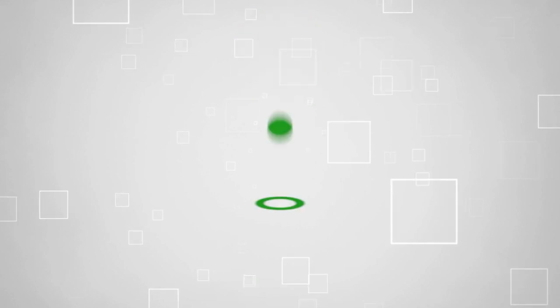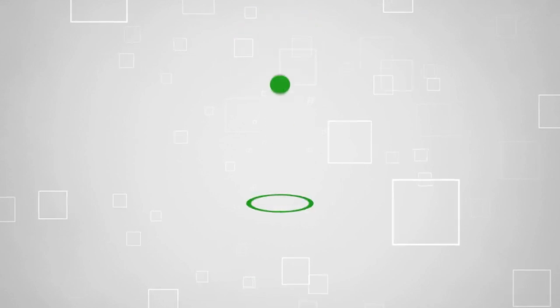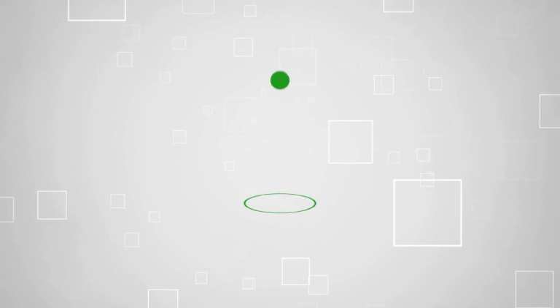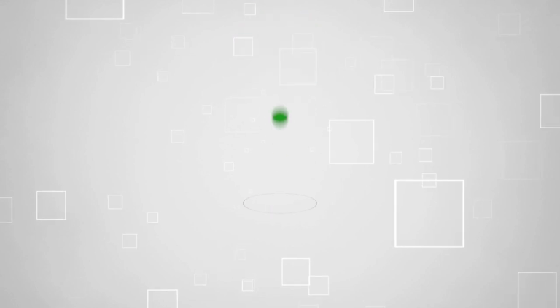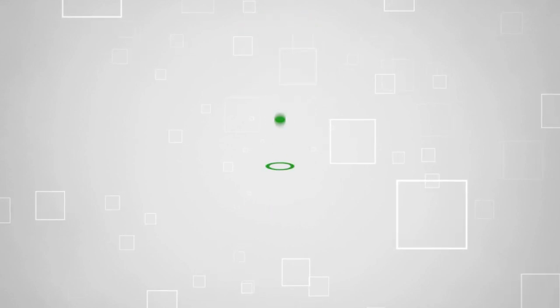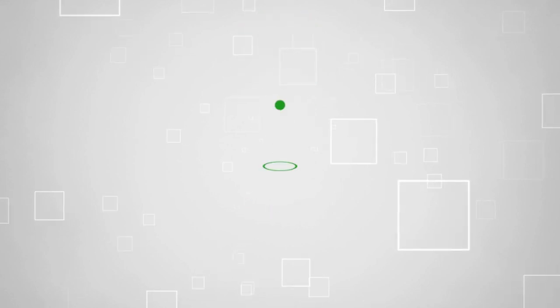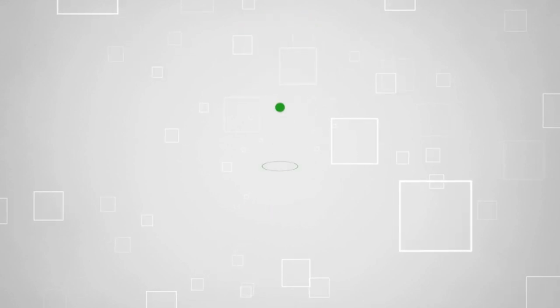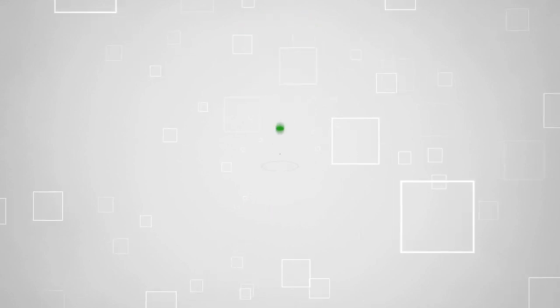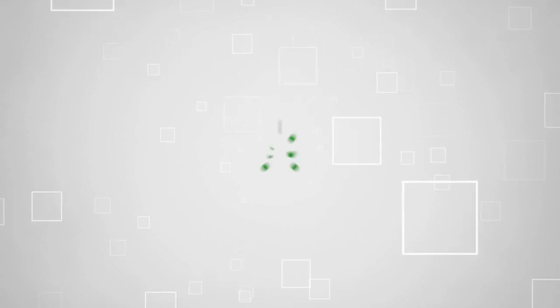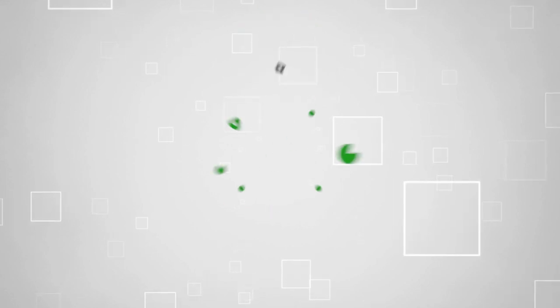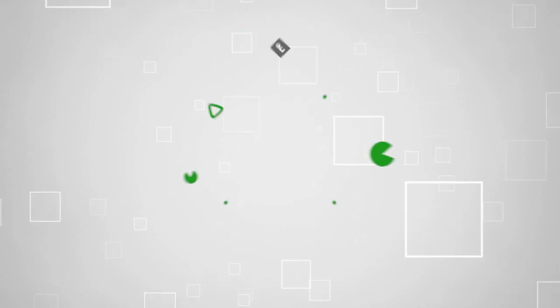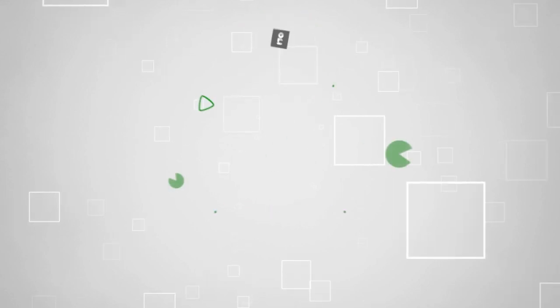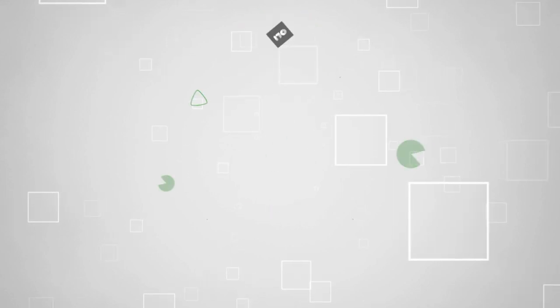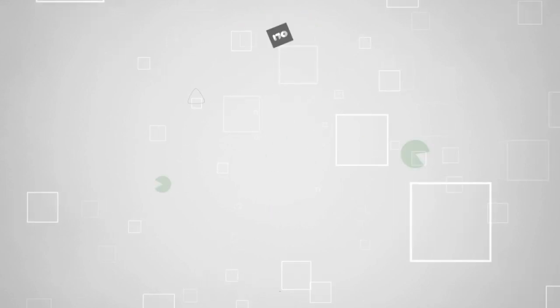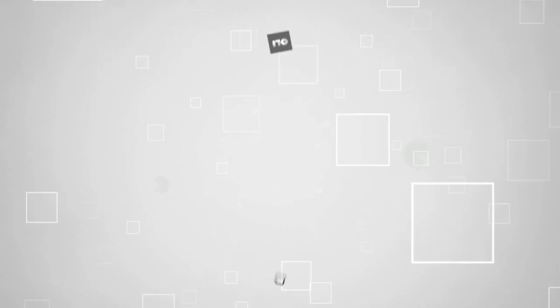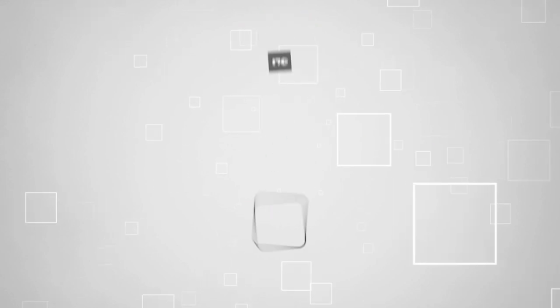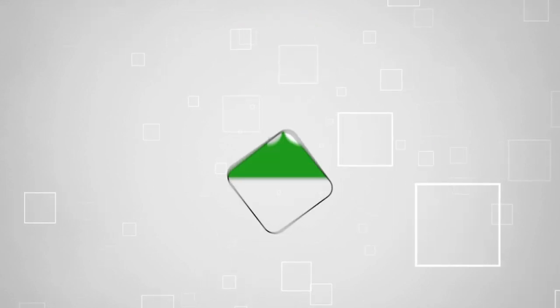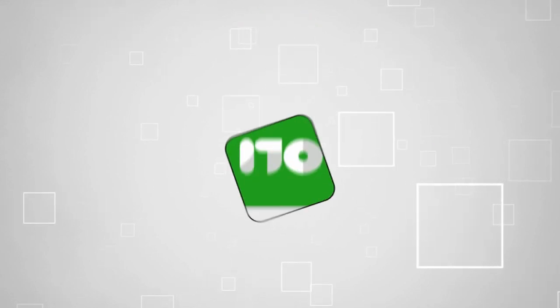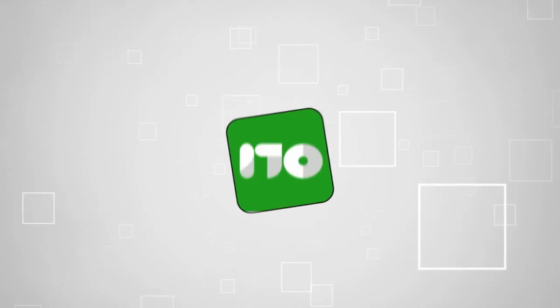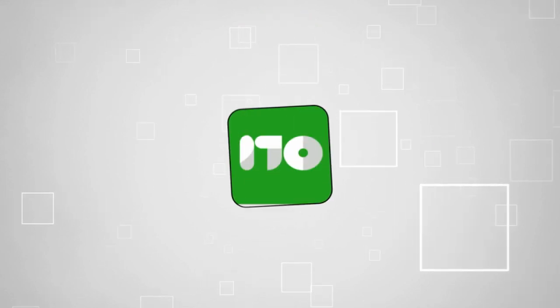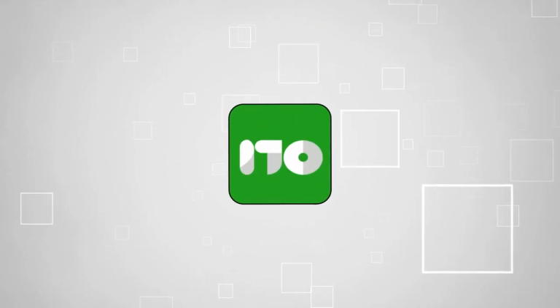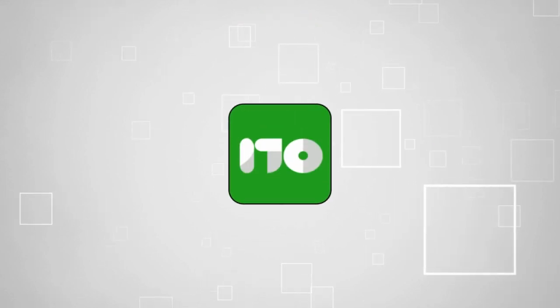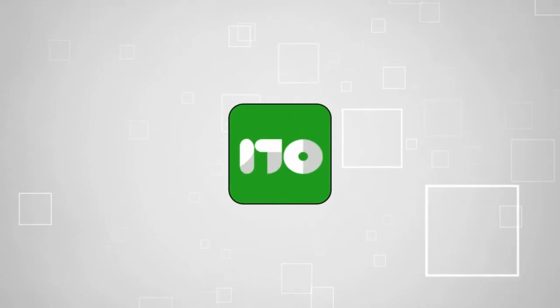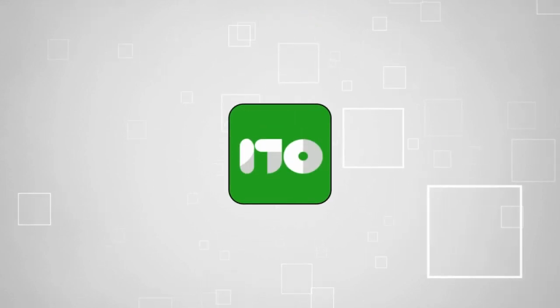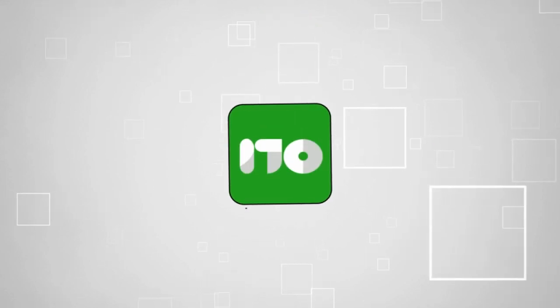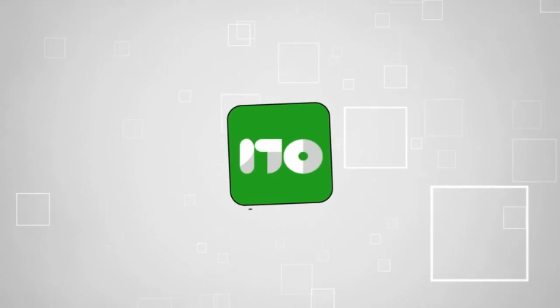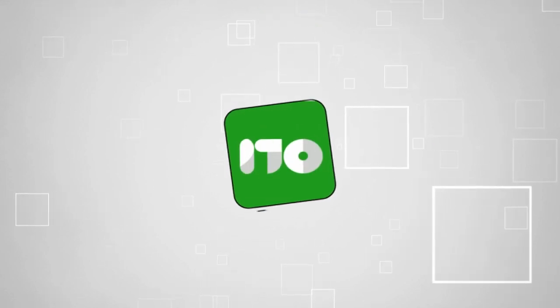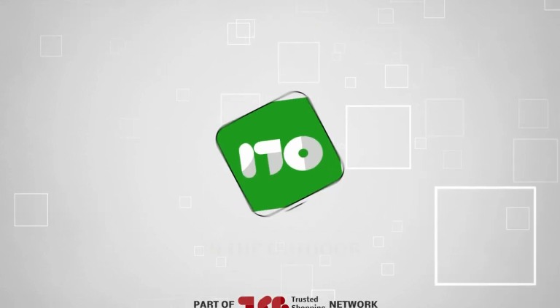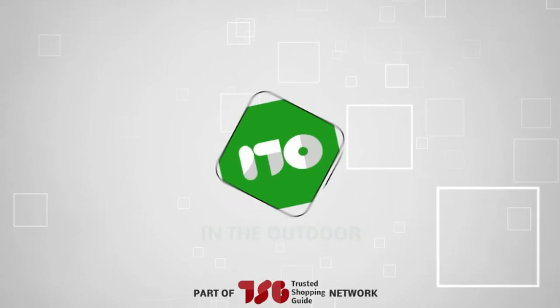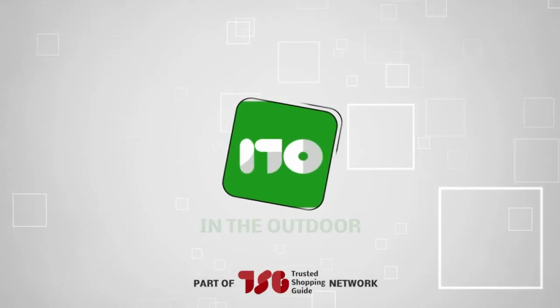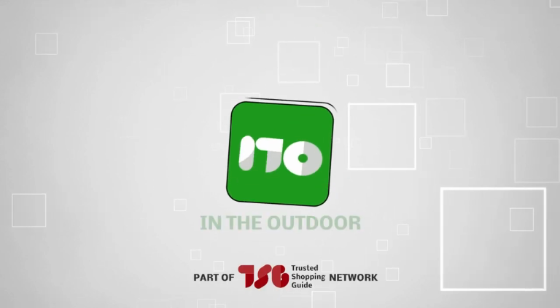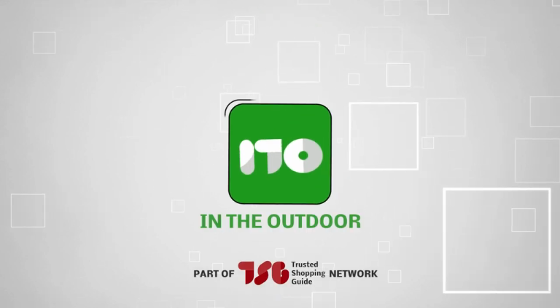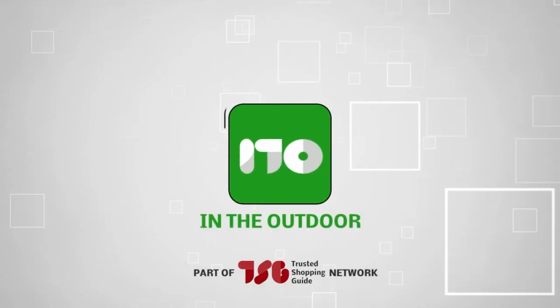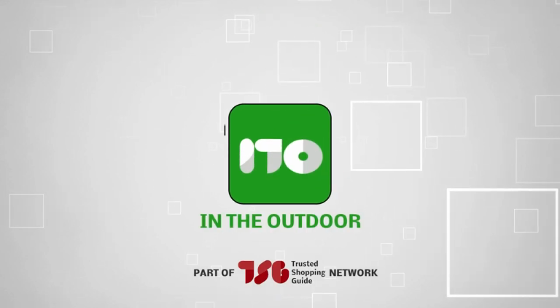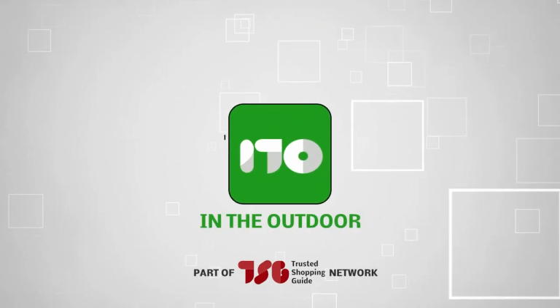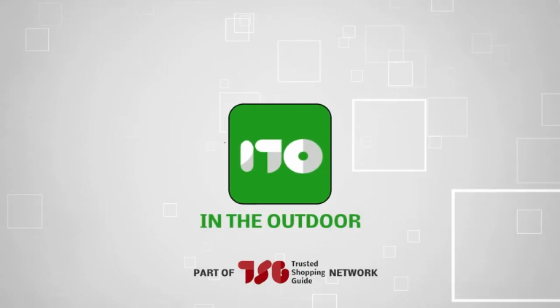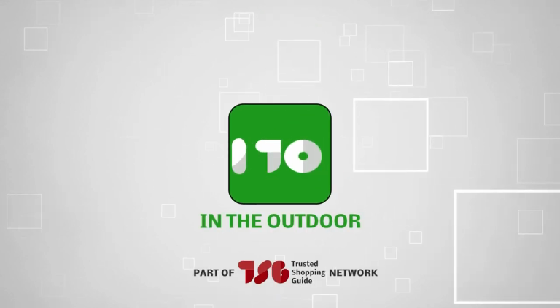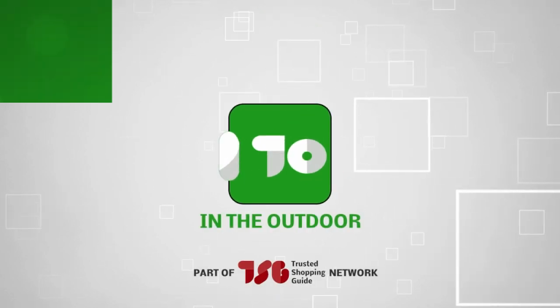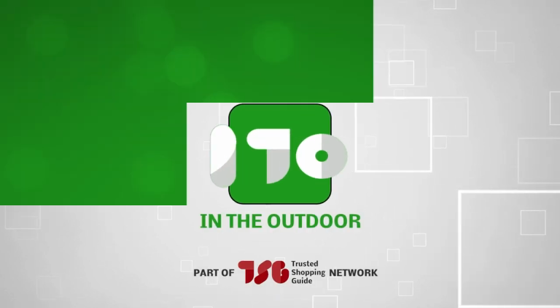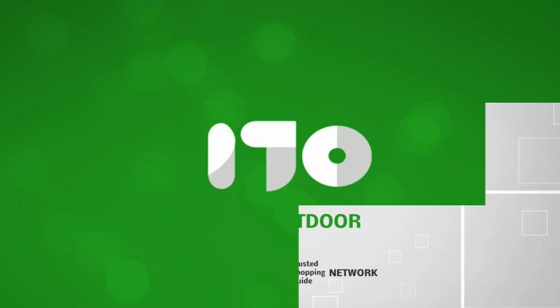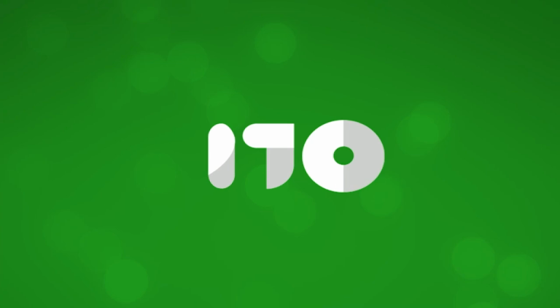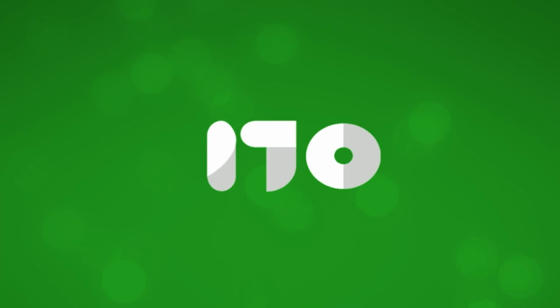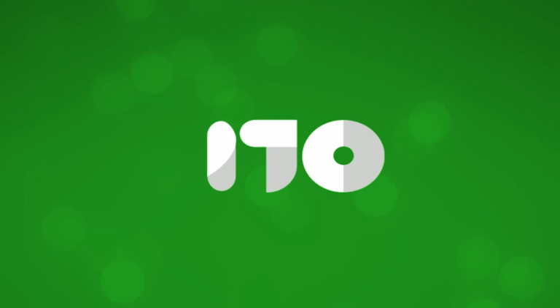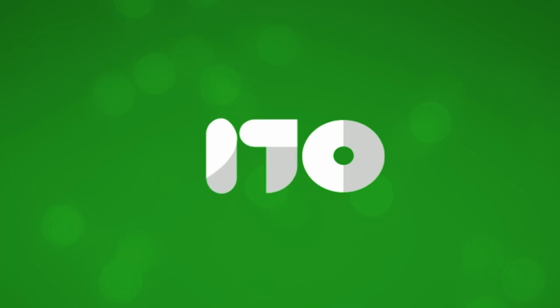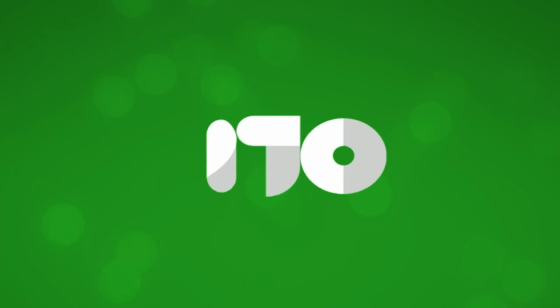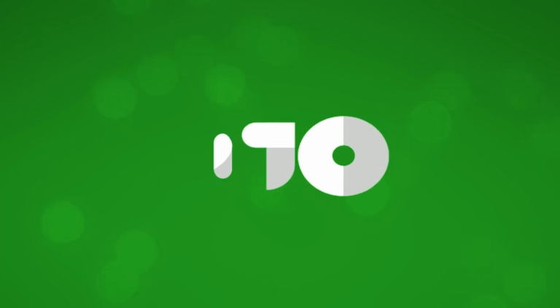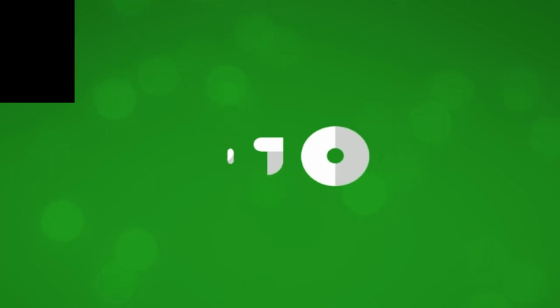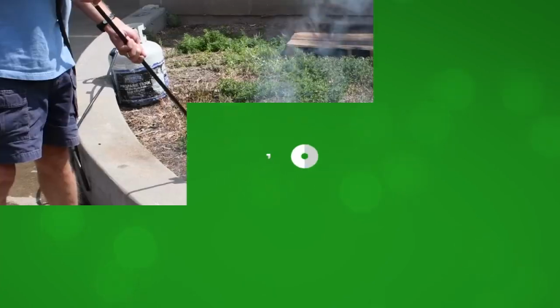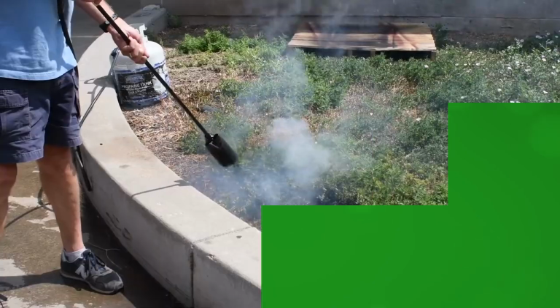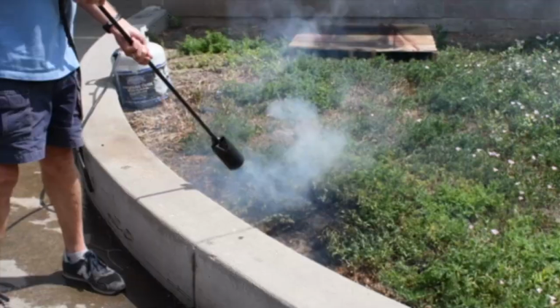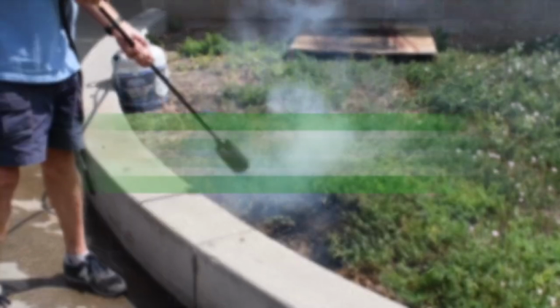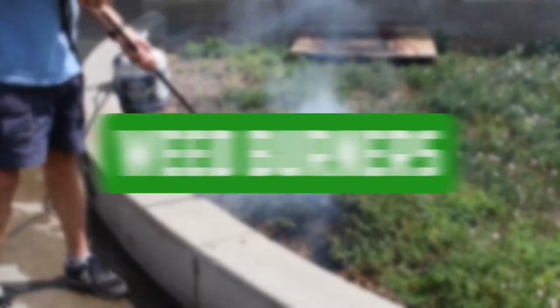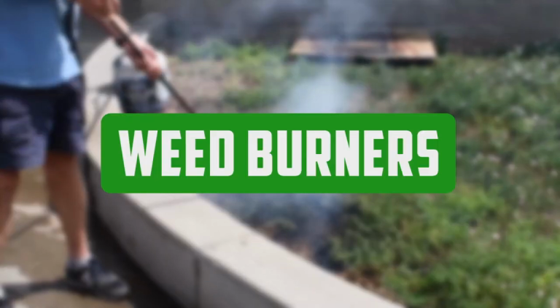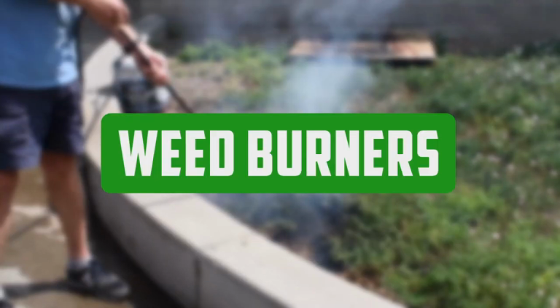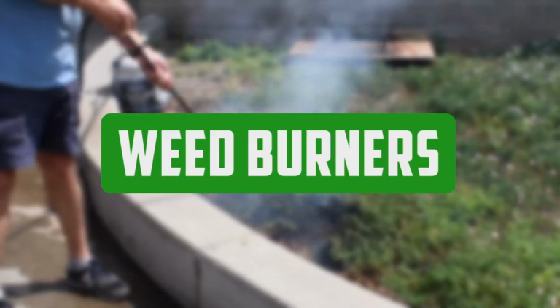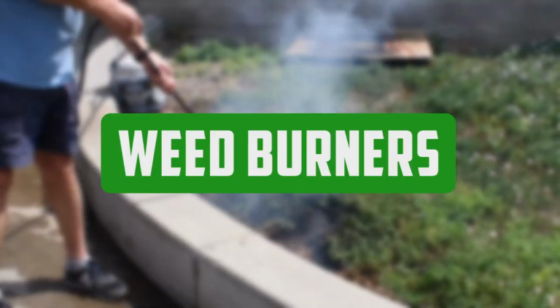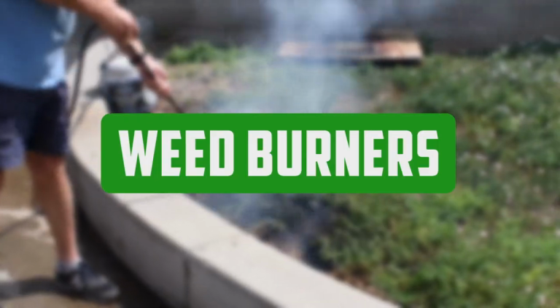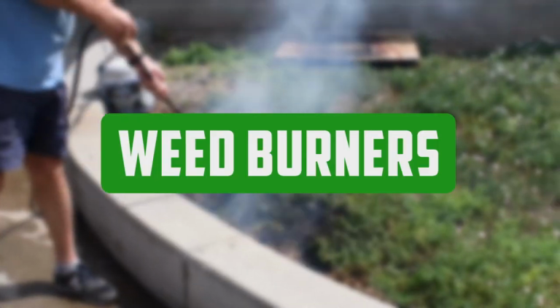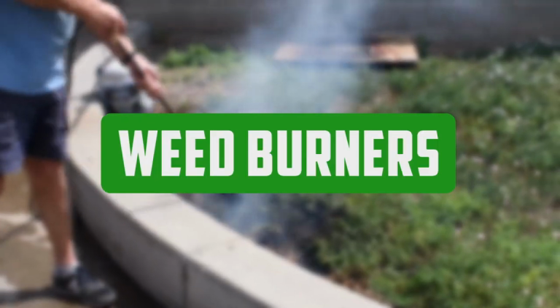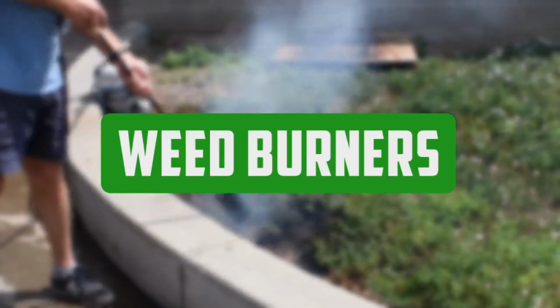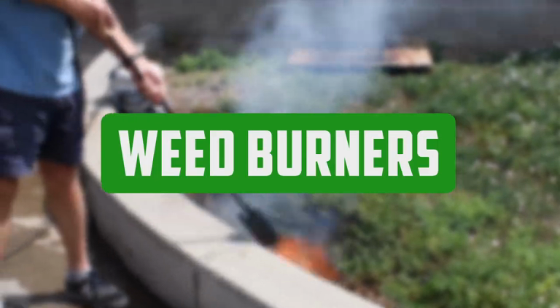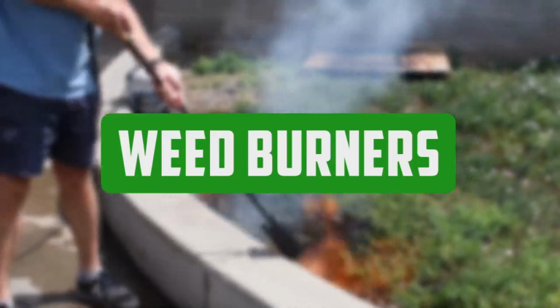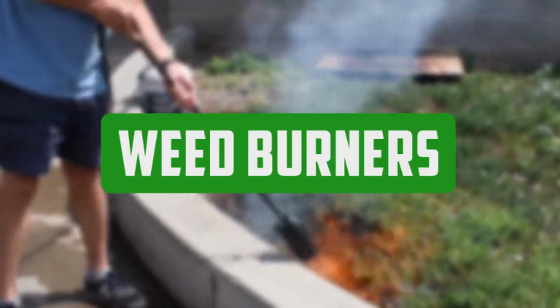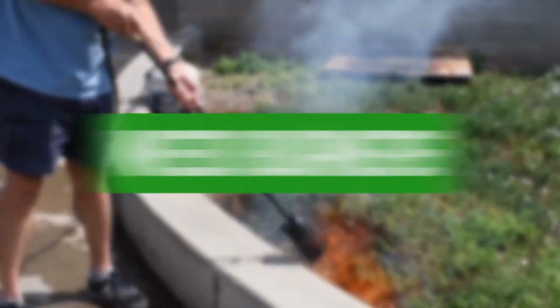Welcome back guys, you're at TrustedShoppingGuy.com and today we are in the outdoors. In this video, we'll be sharing with you our best weed burners.